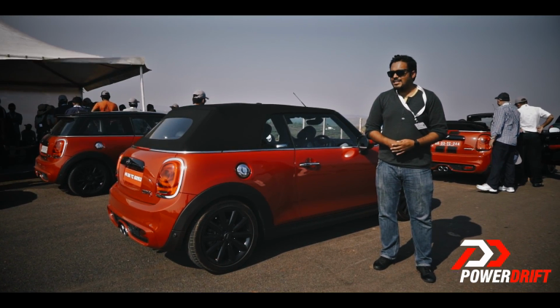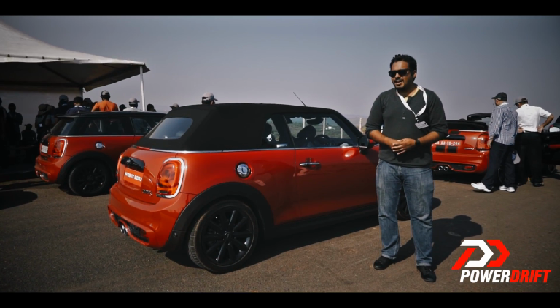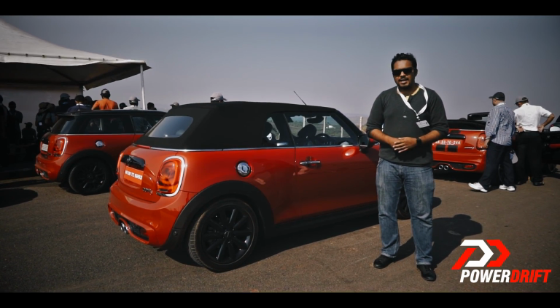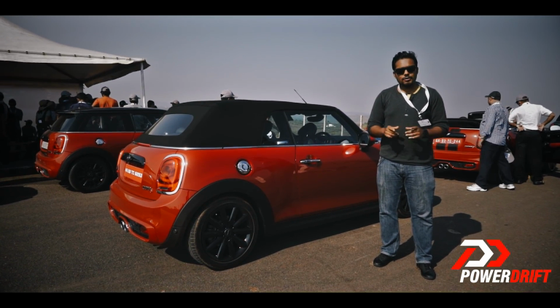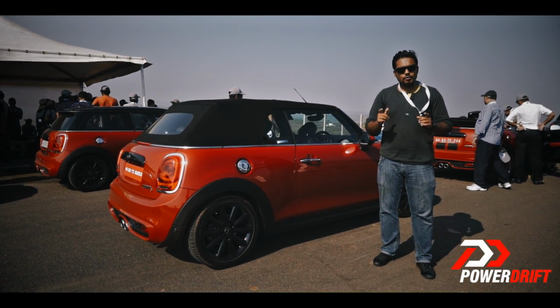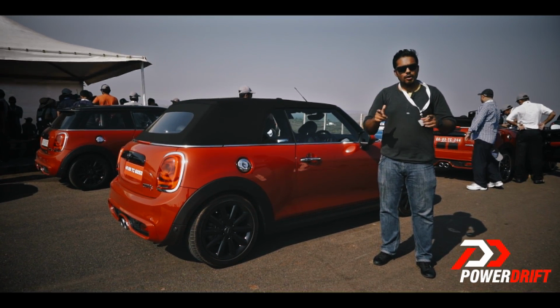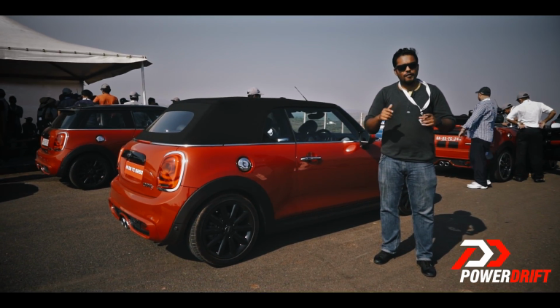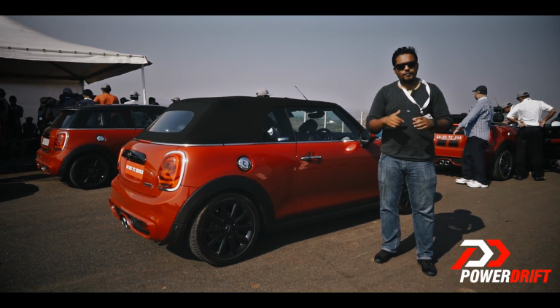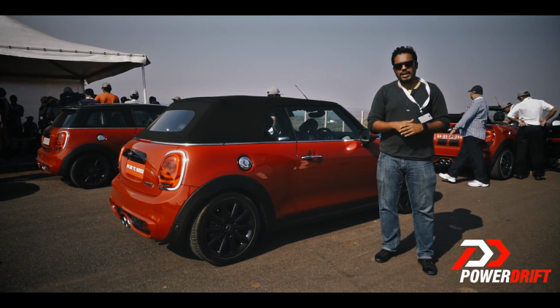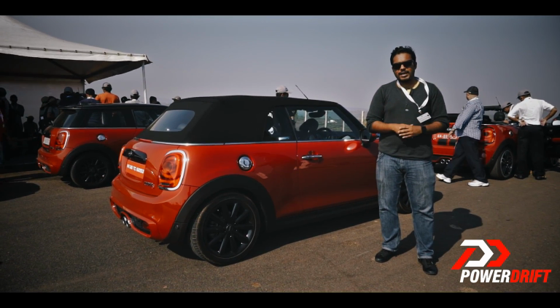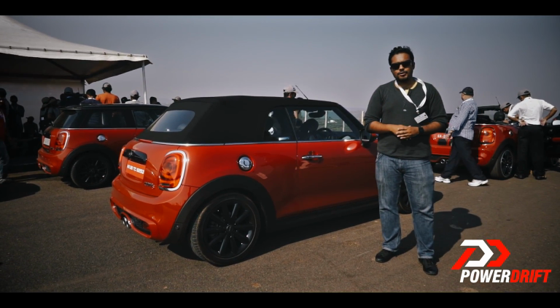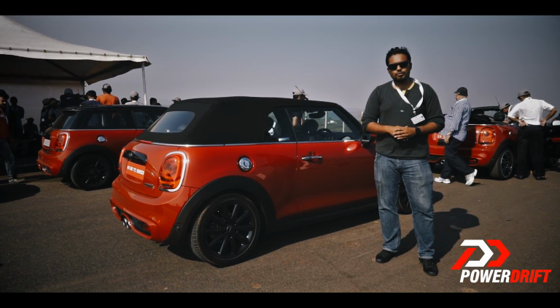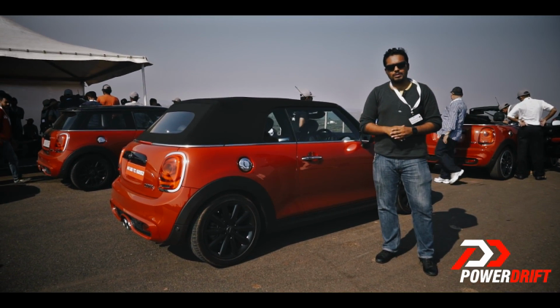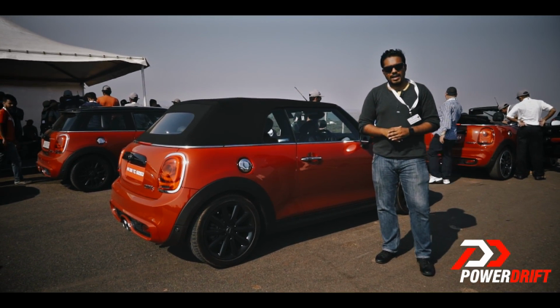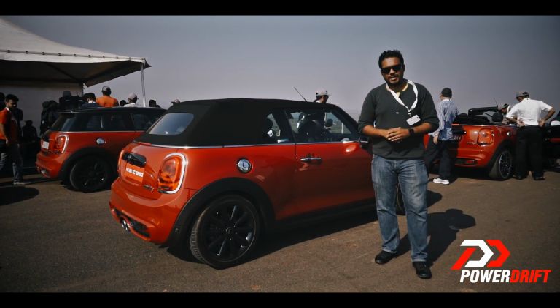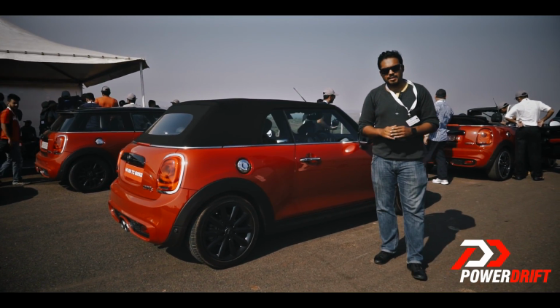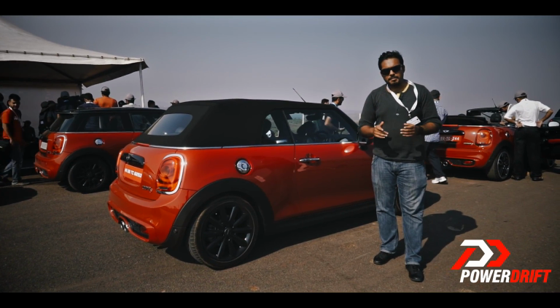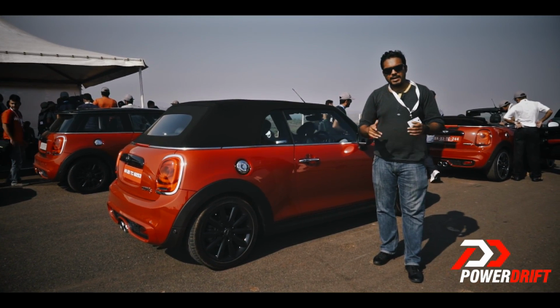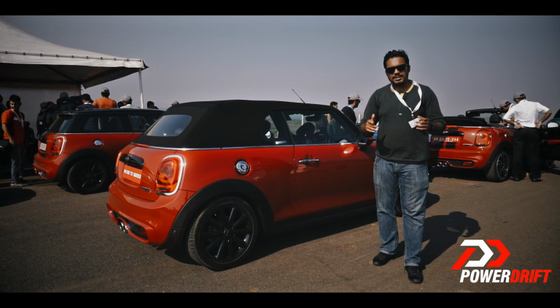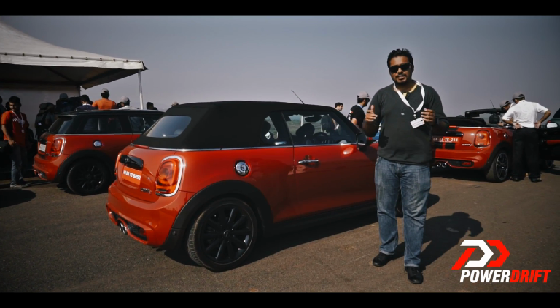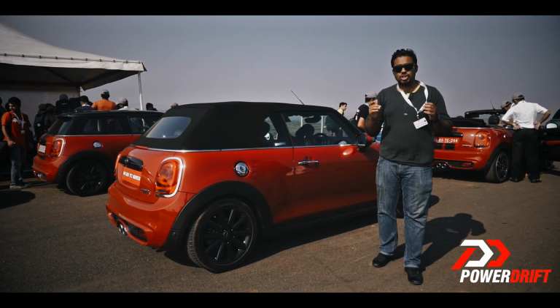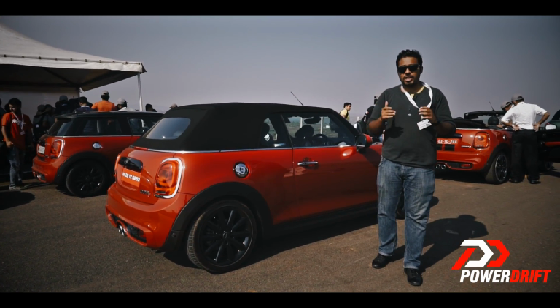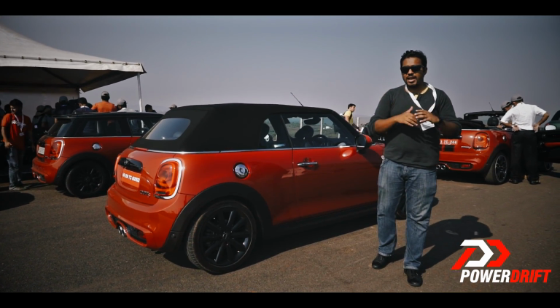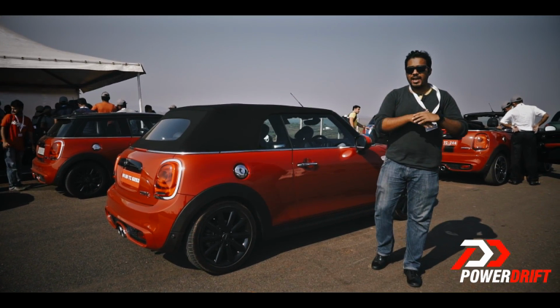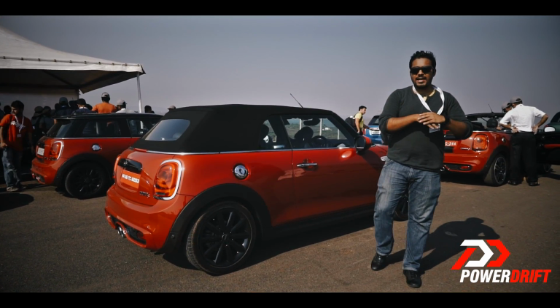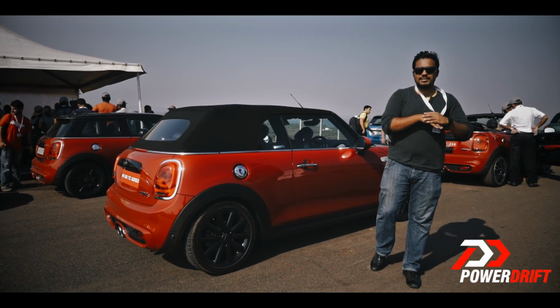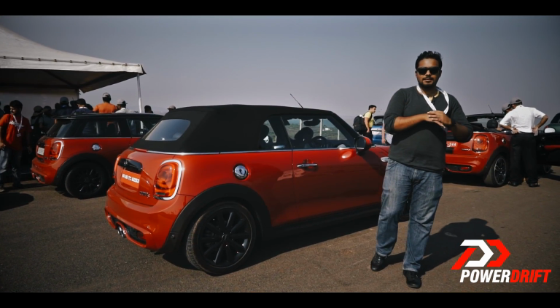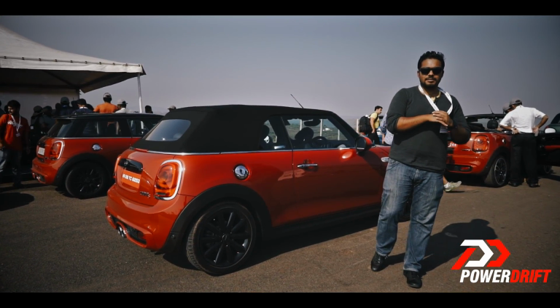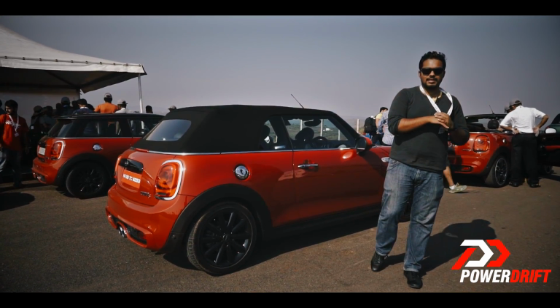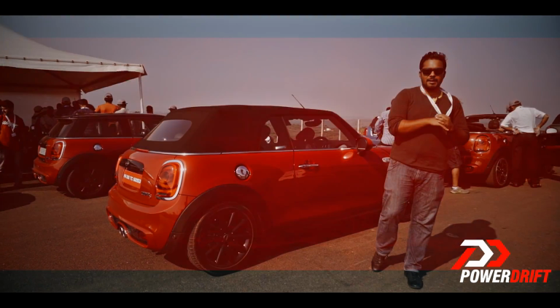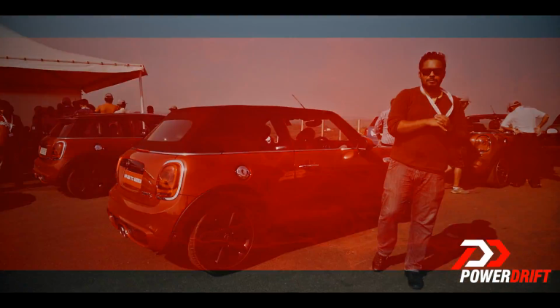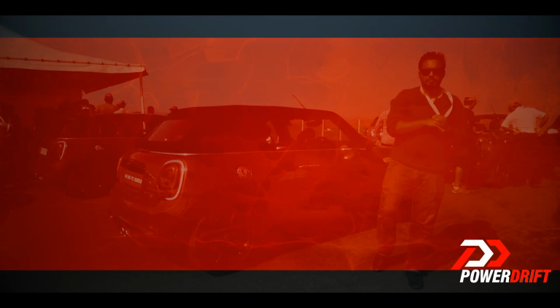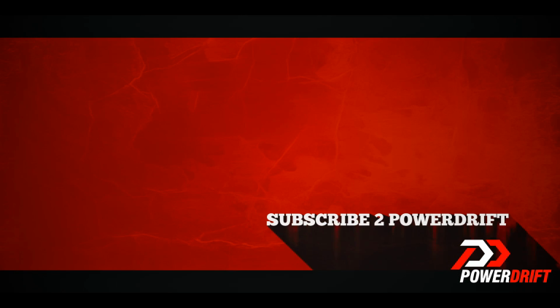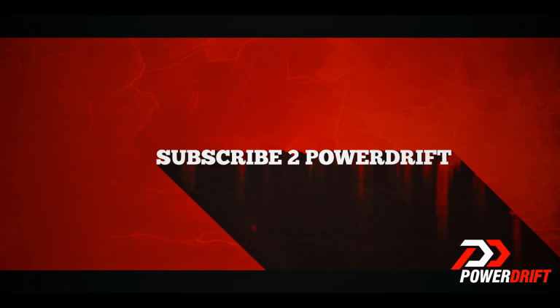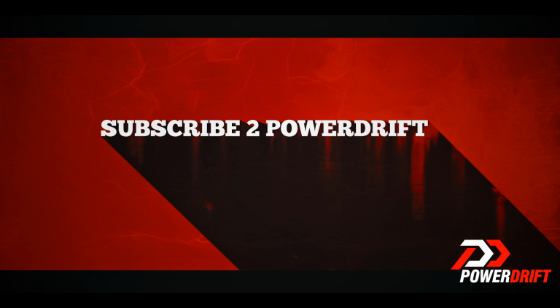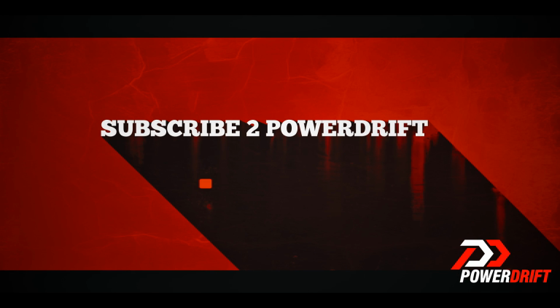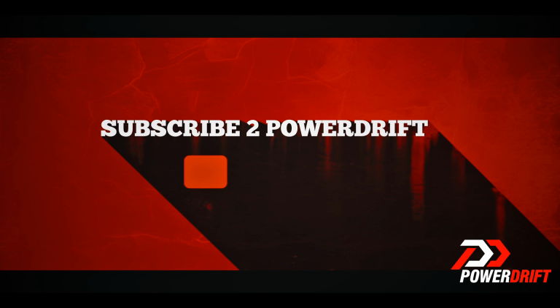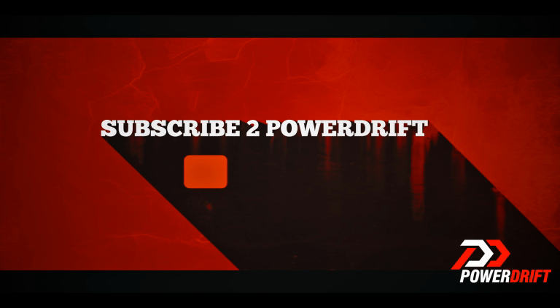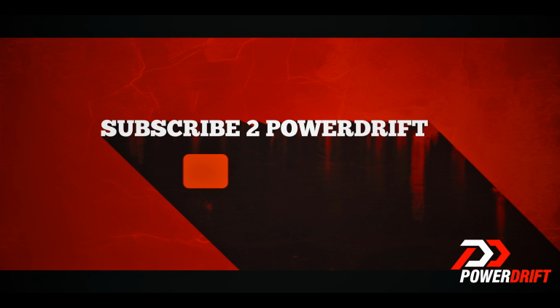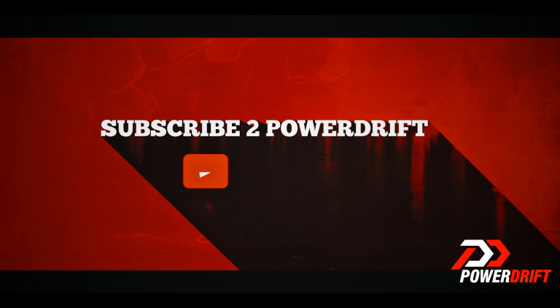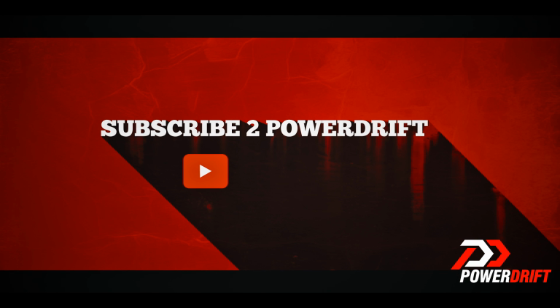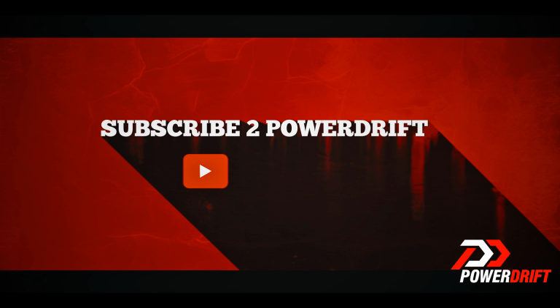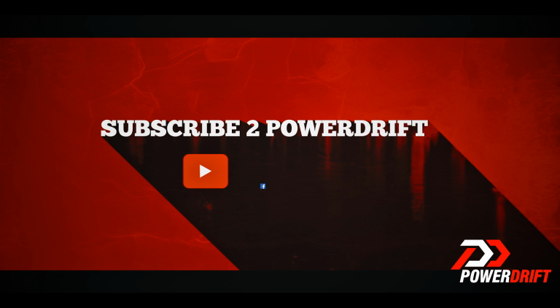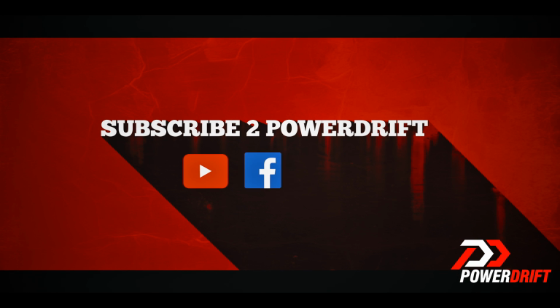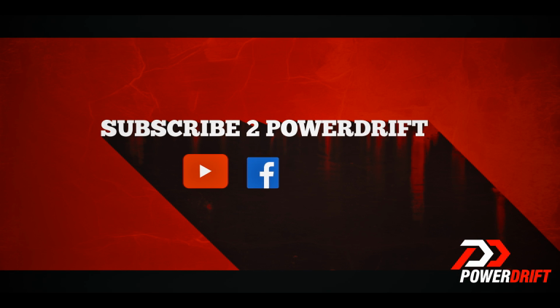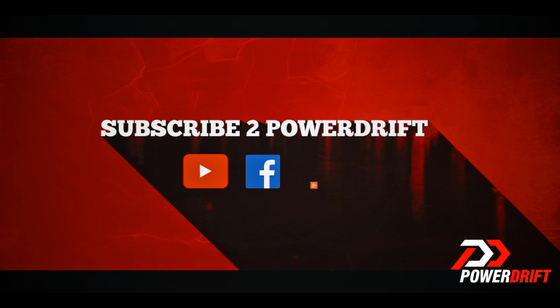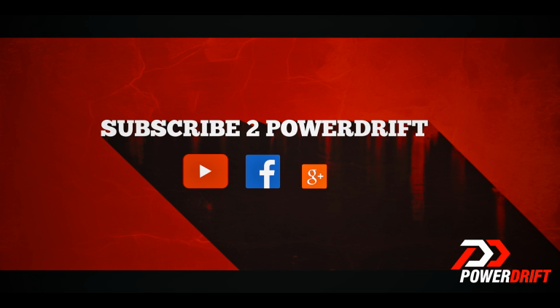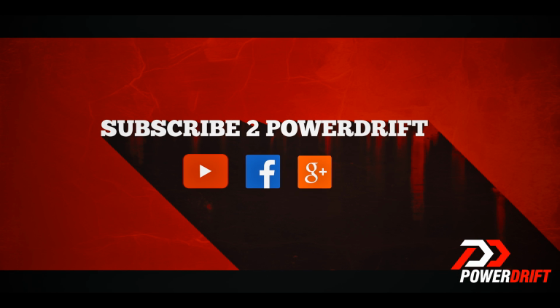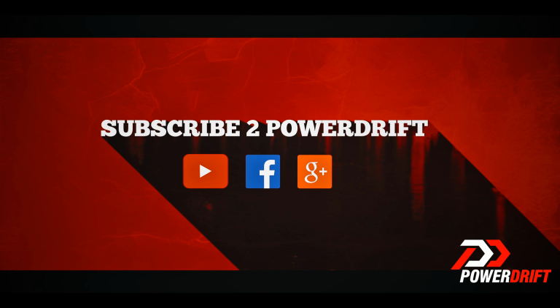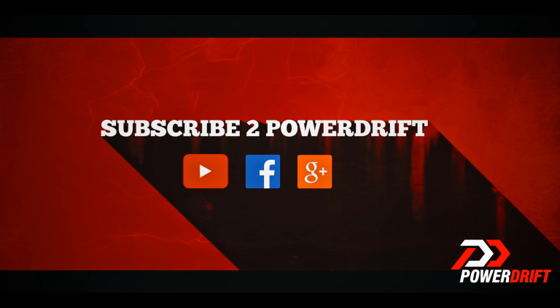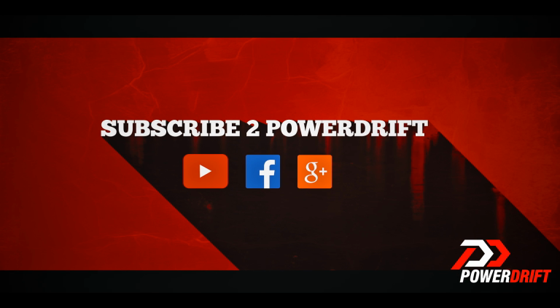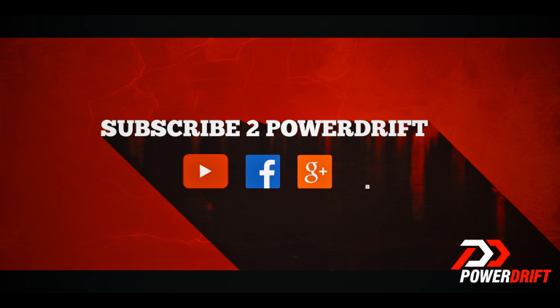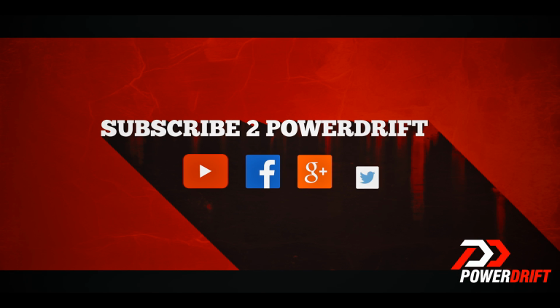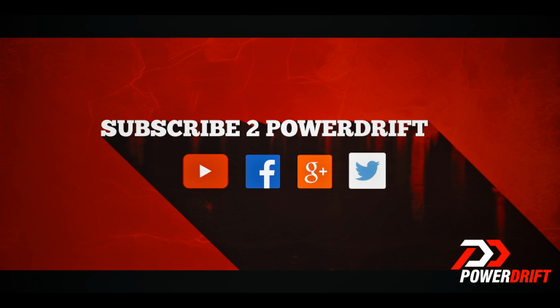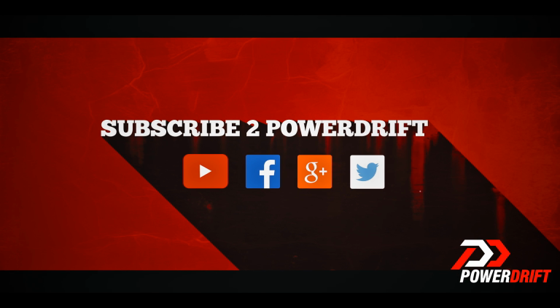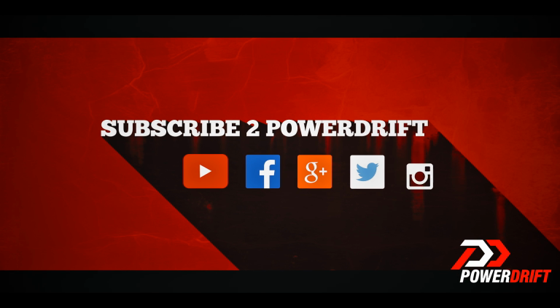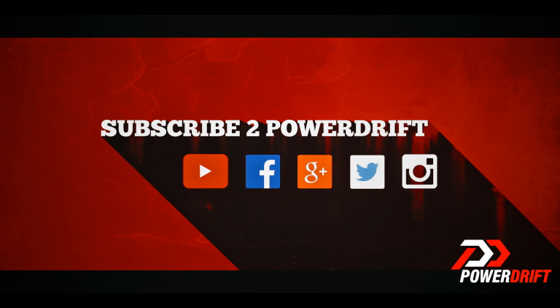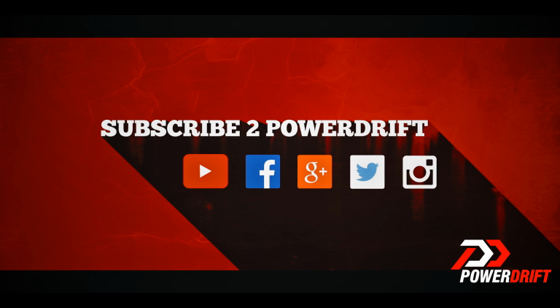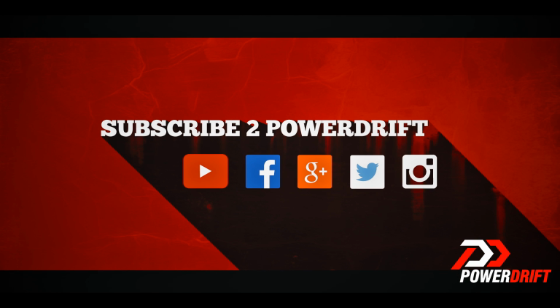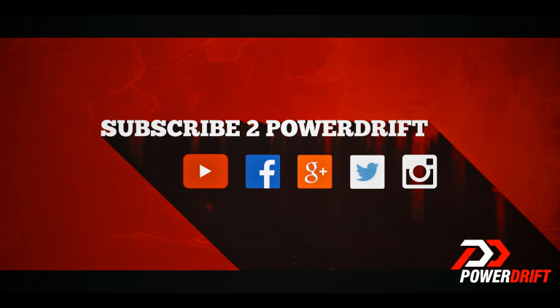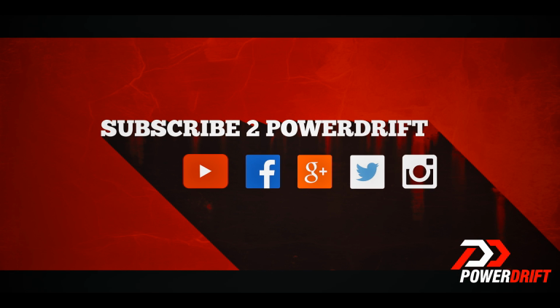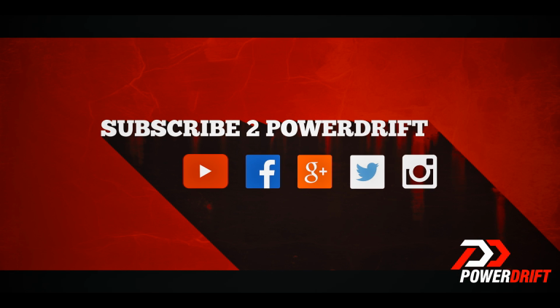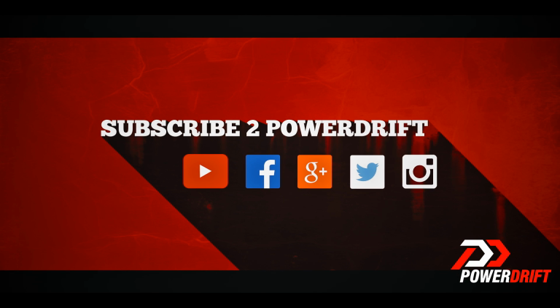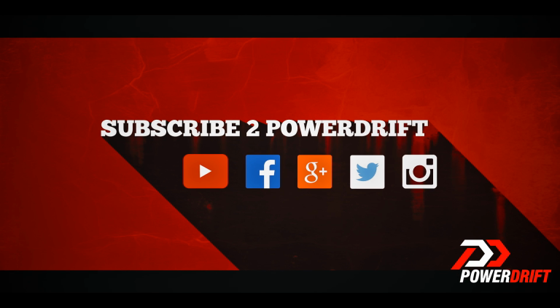Do not forget to like, comment, share and subscribe to PowerDrift. Until next time, ladies and gentlemen, thank you so much.